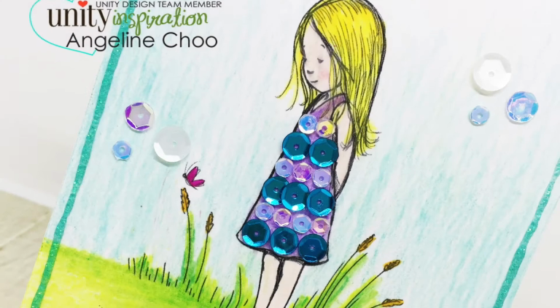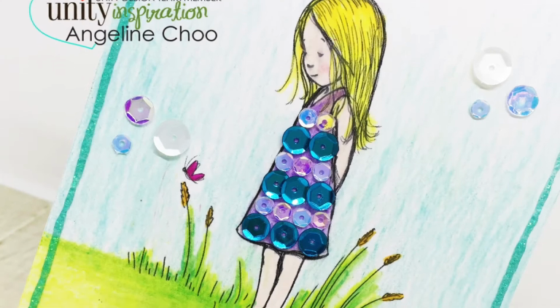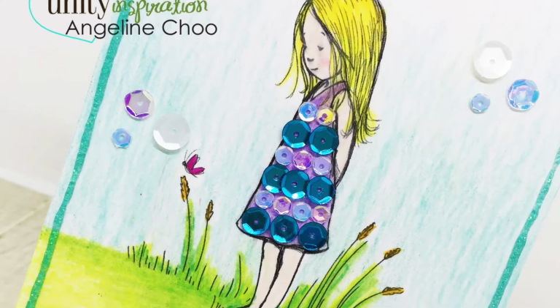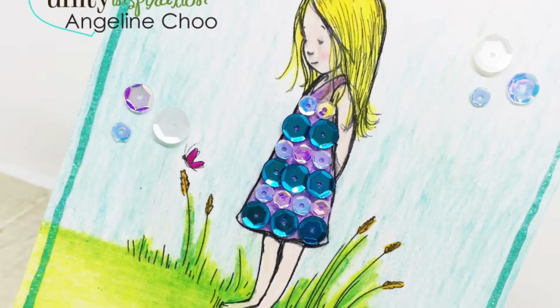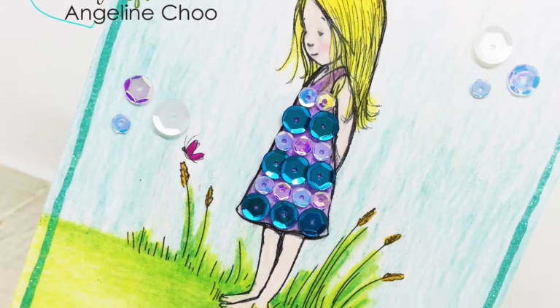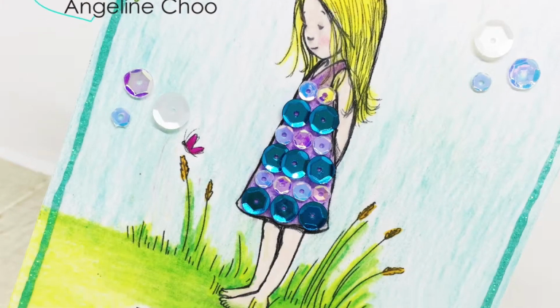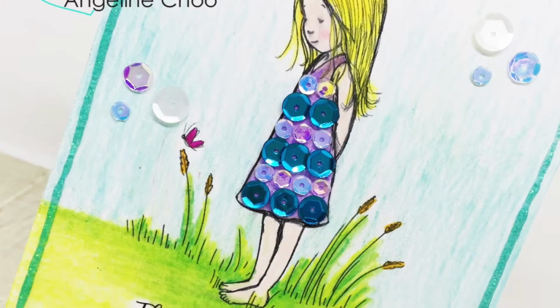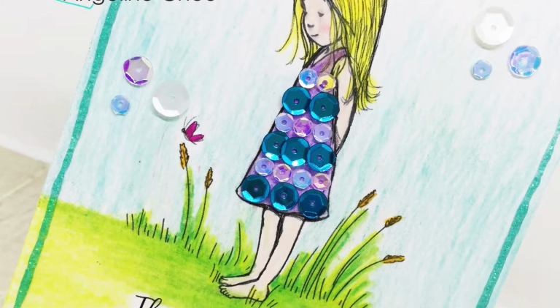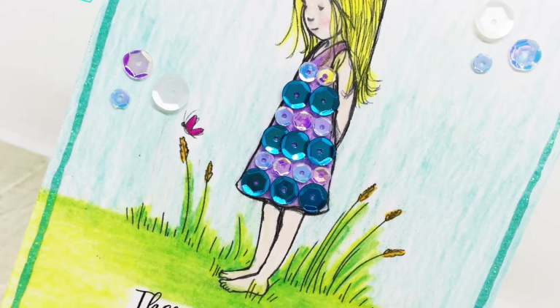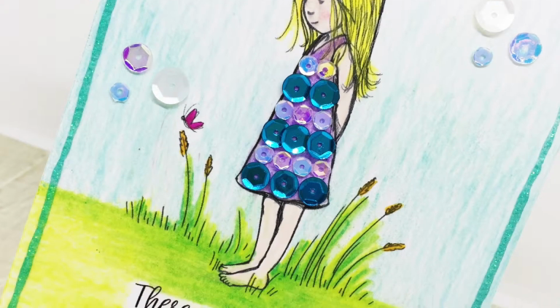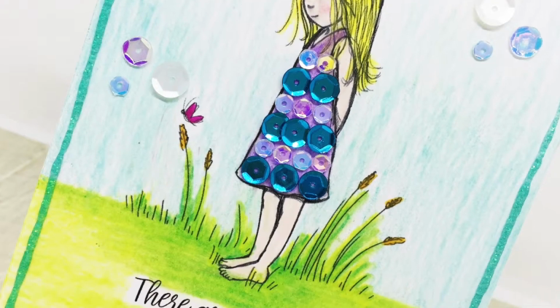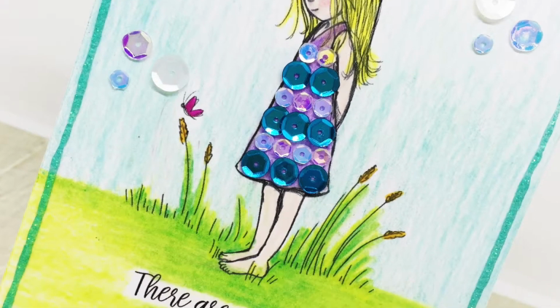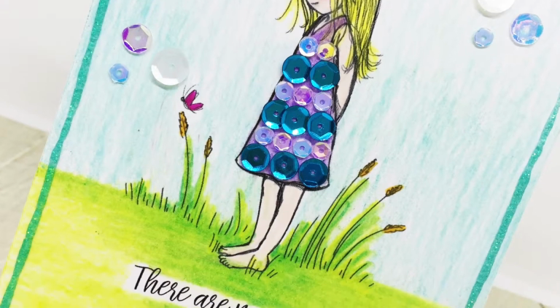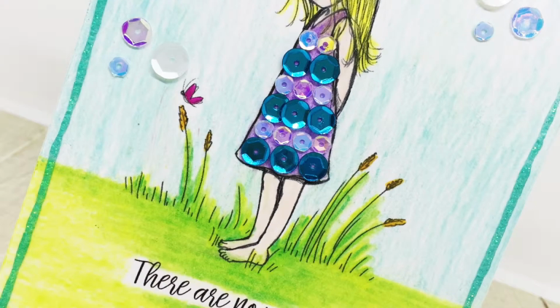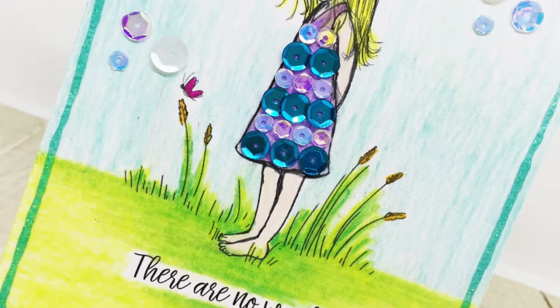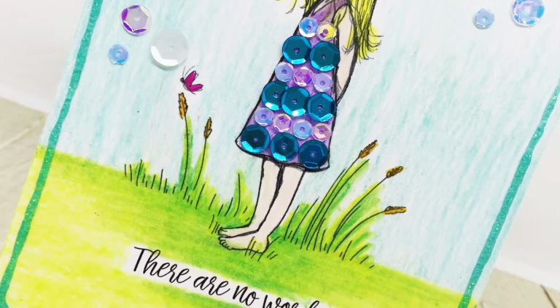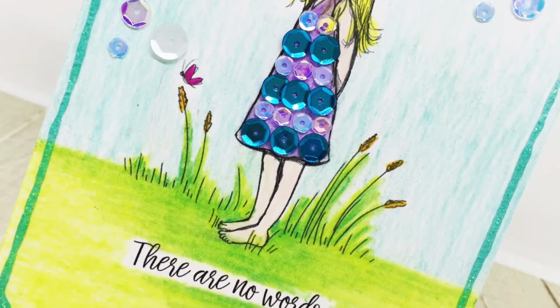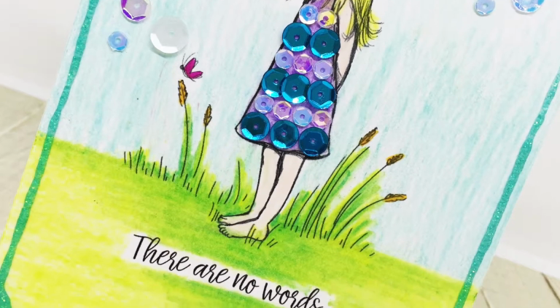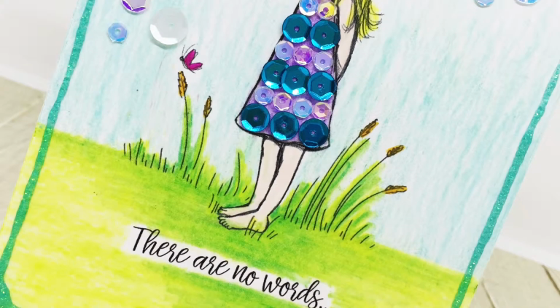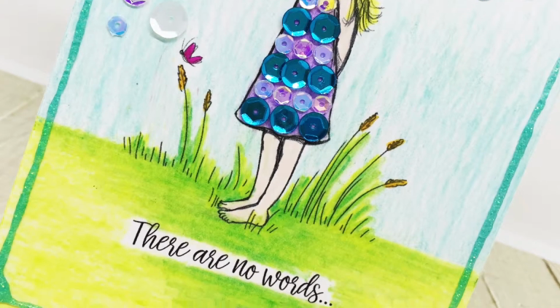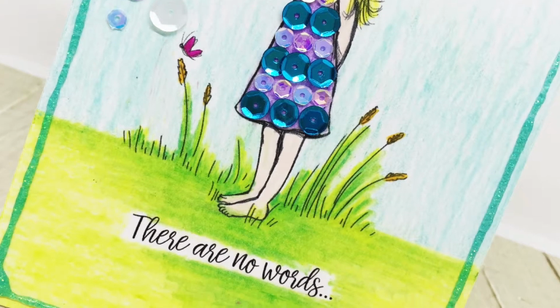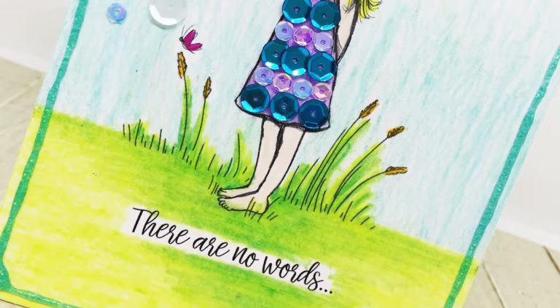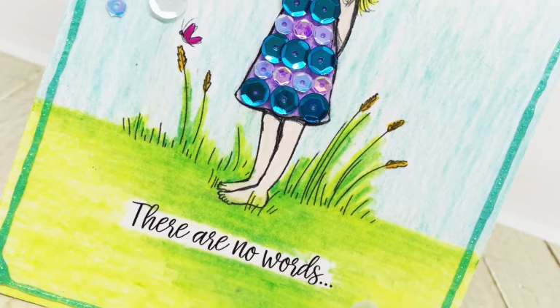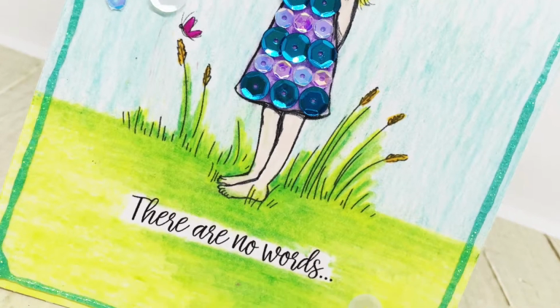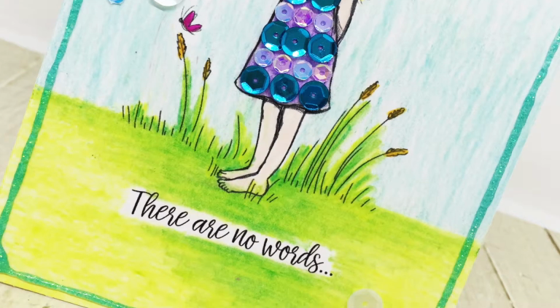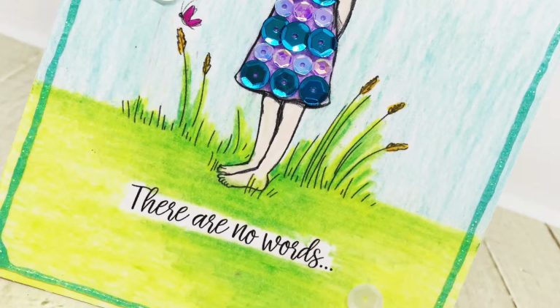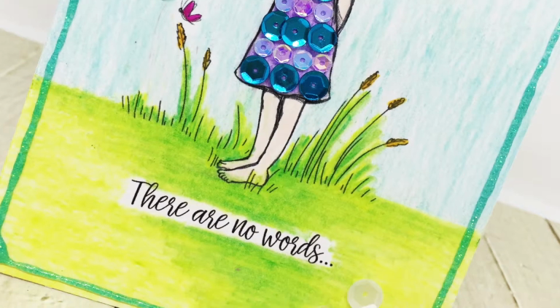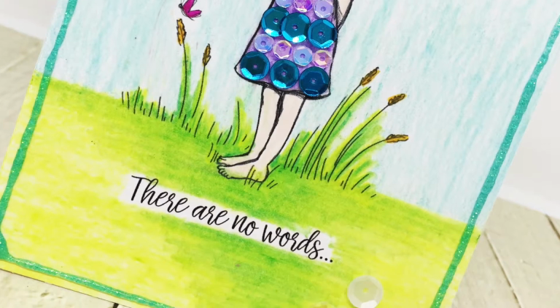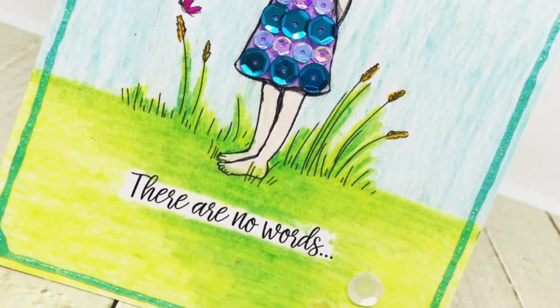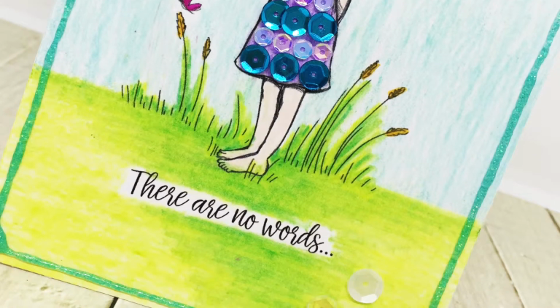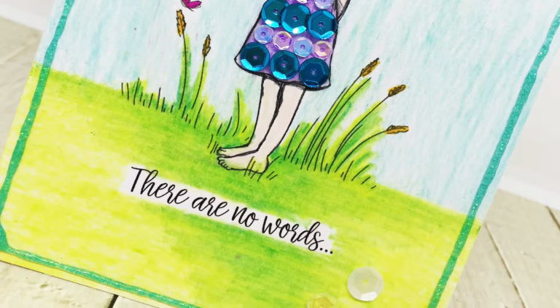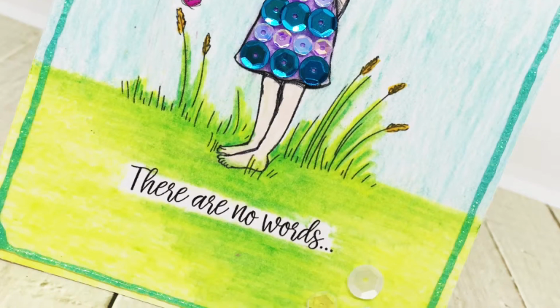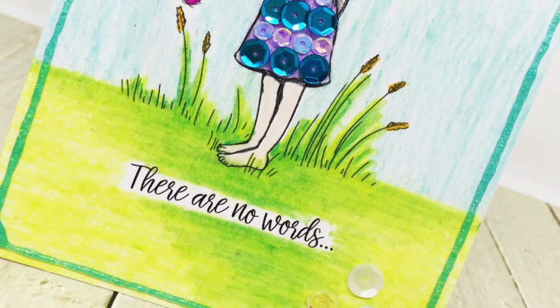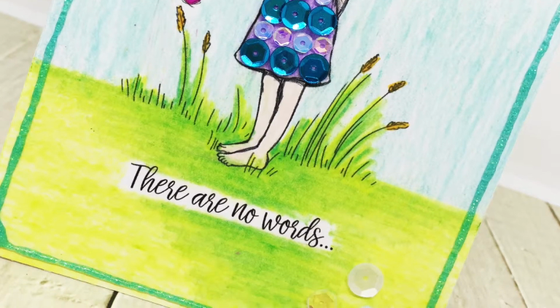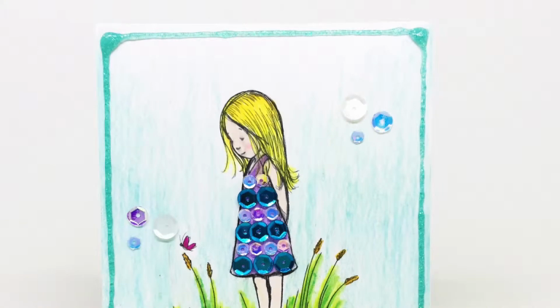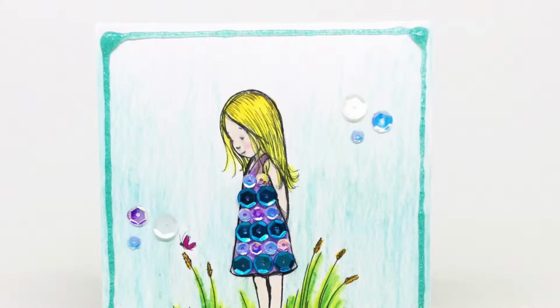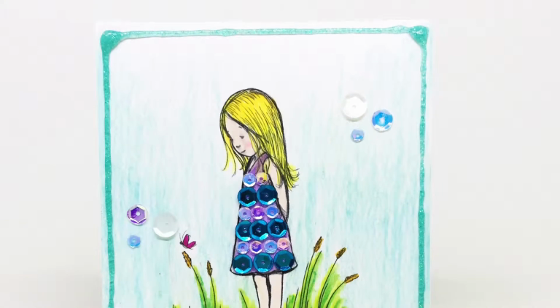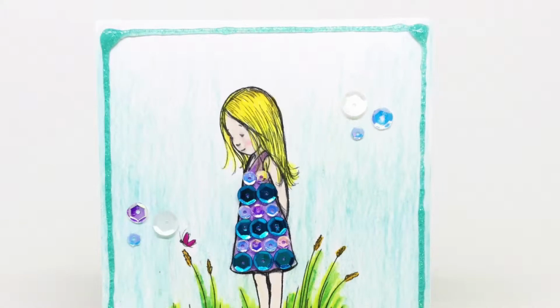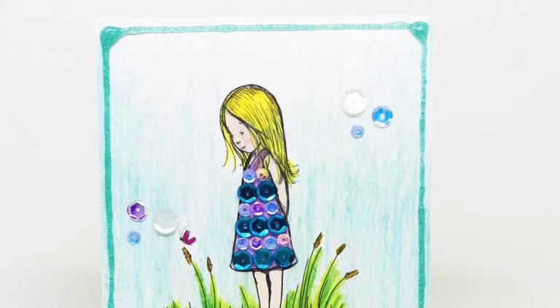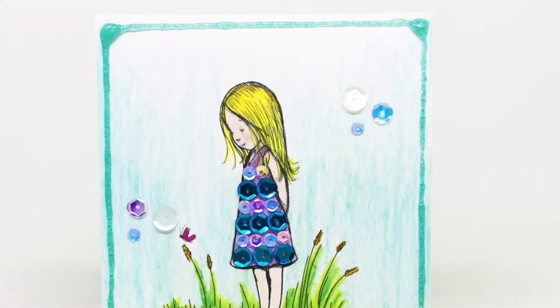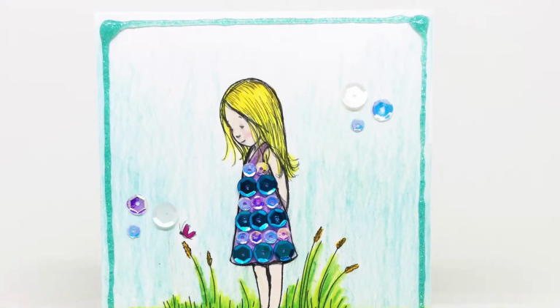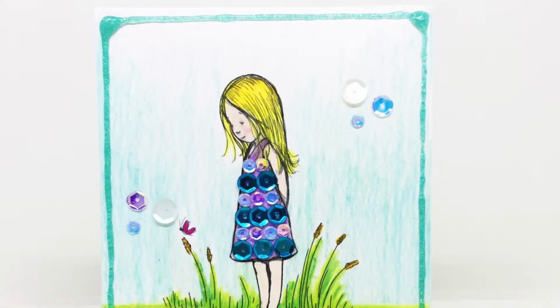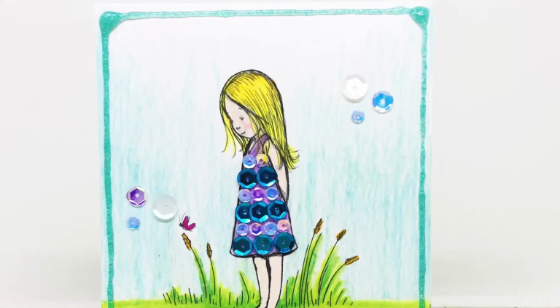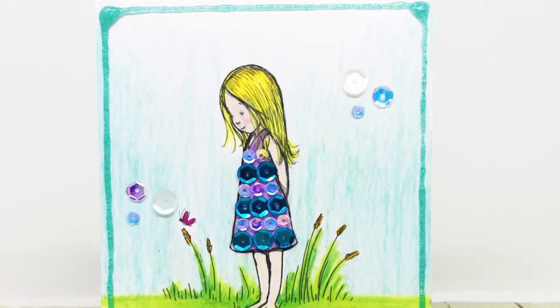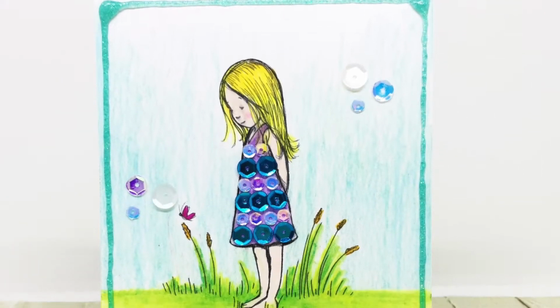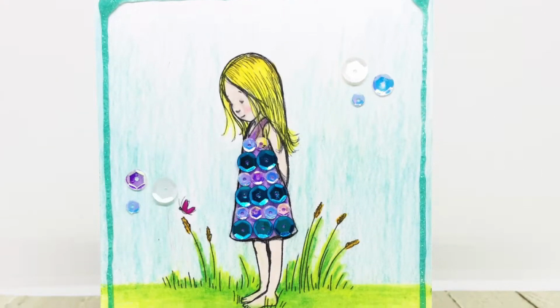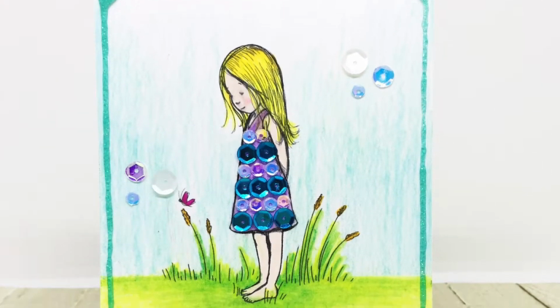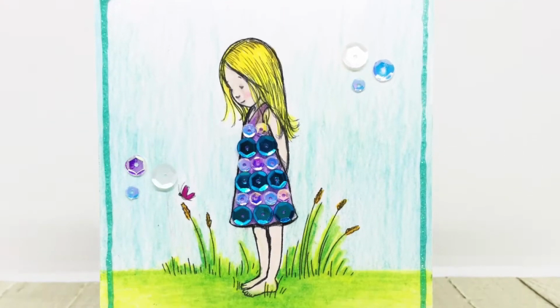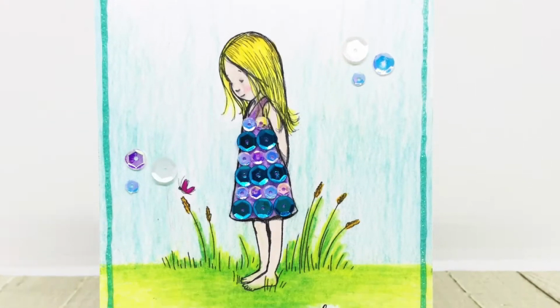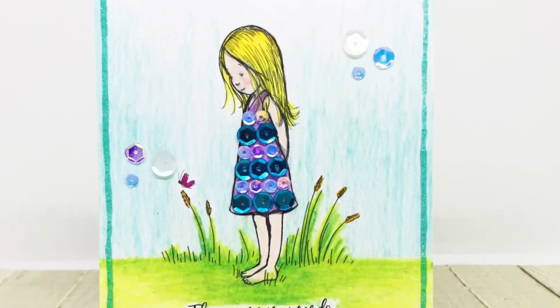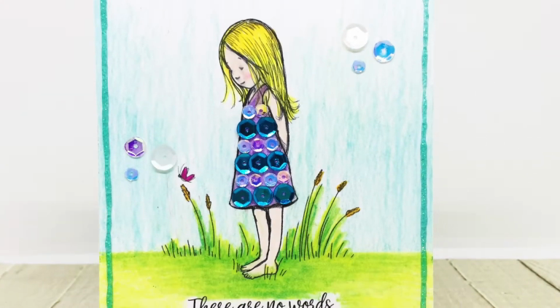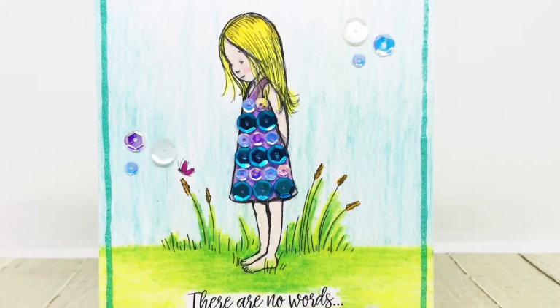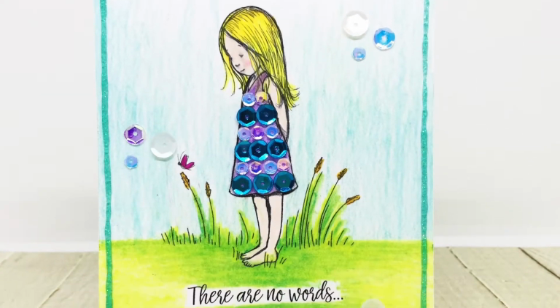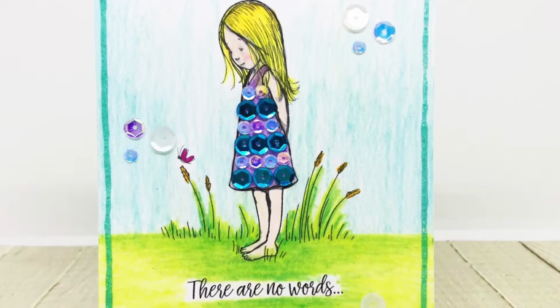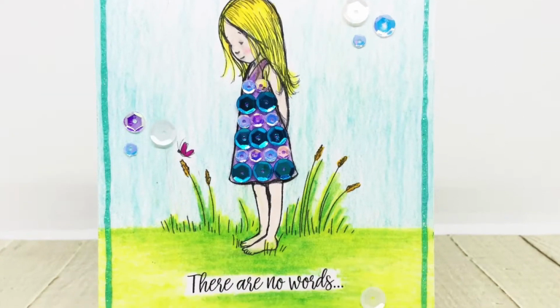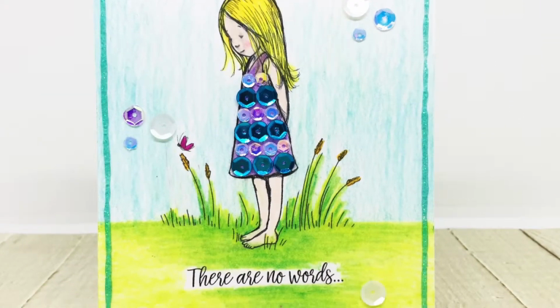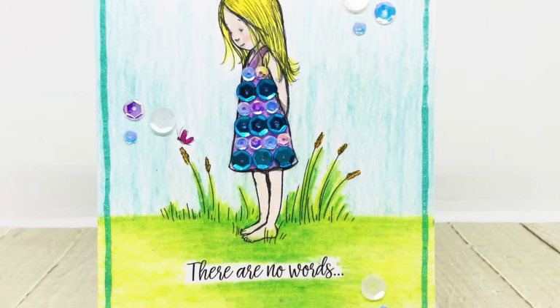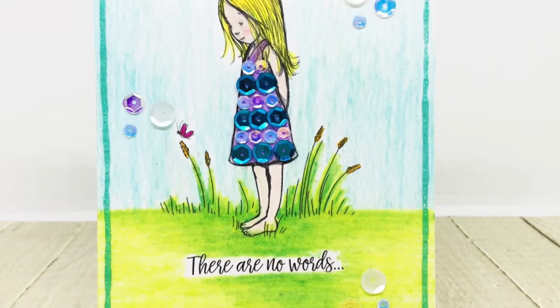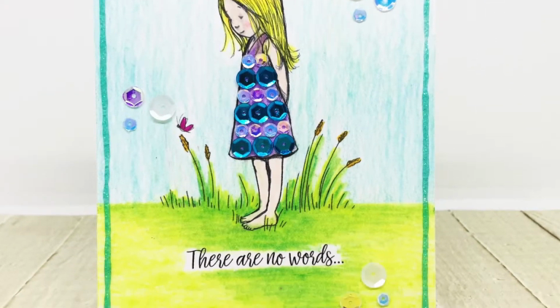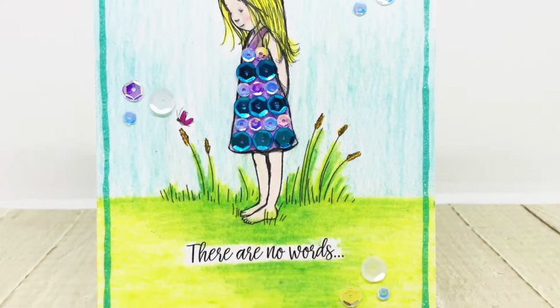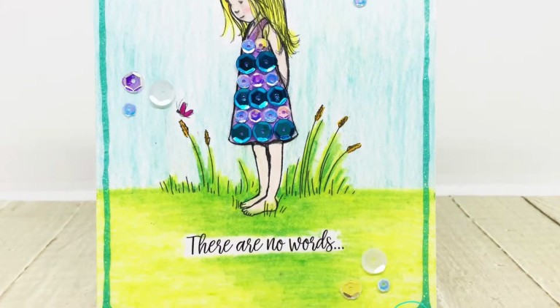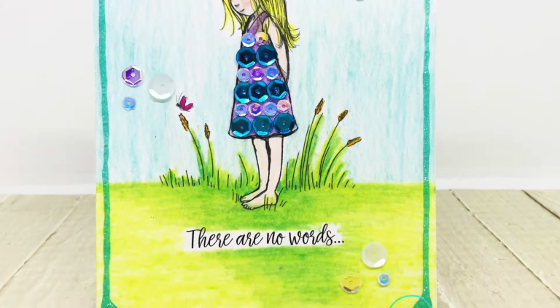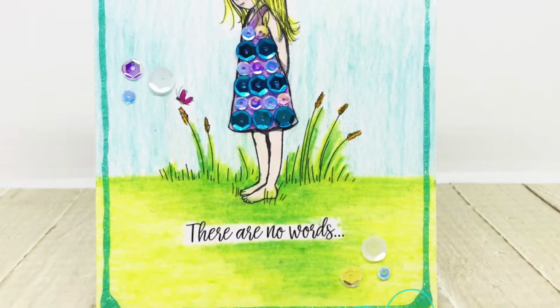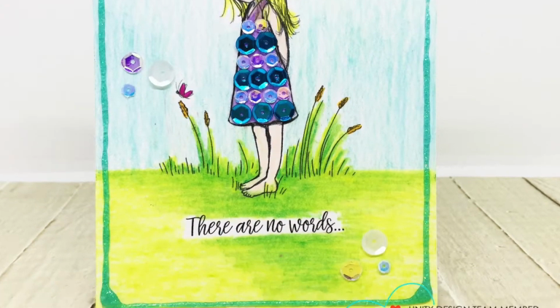So here is my finished card. I hope you enjoyed this quick and easy technique. Thanks for watching. Bye!